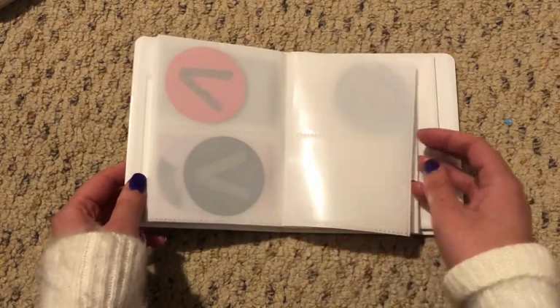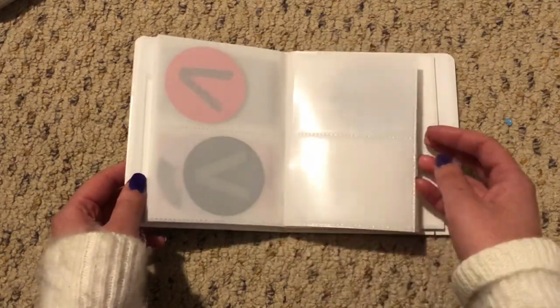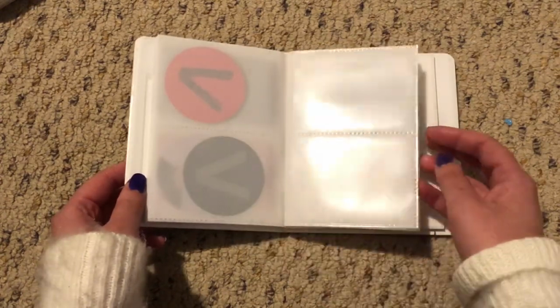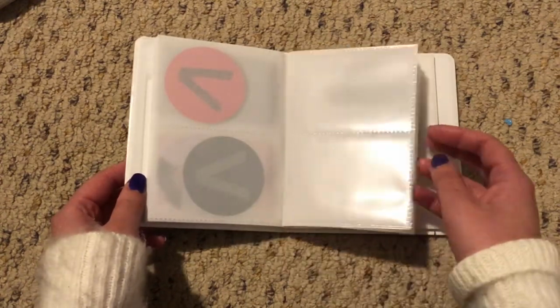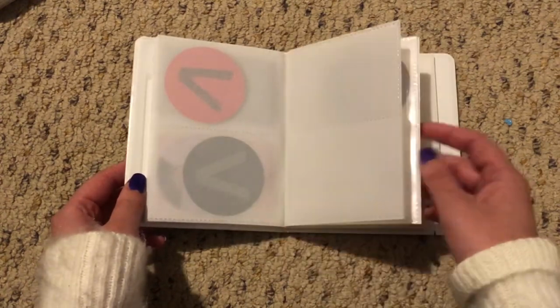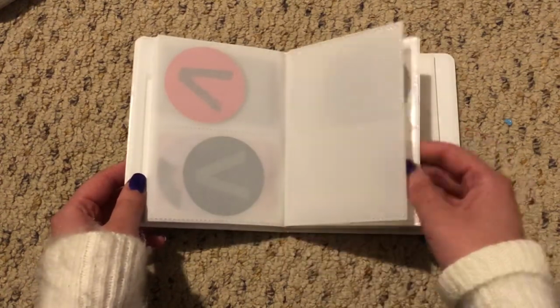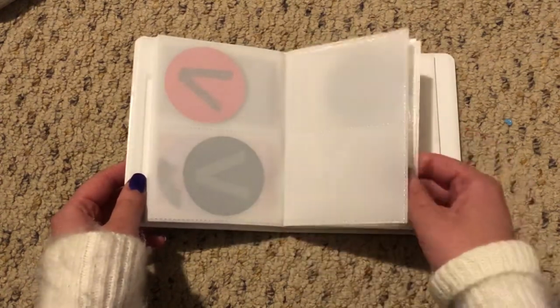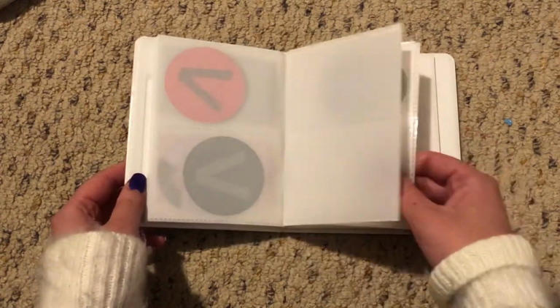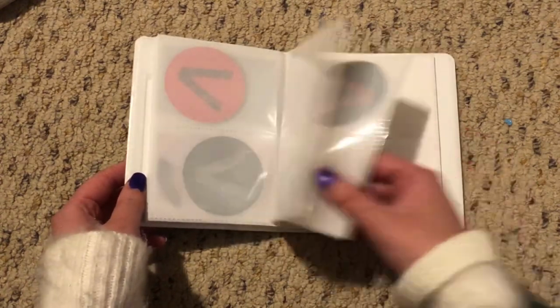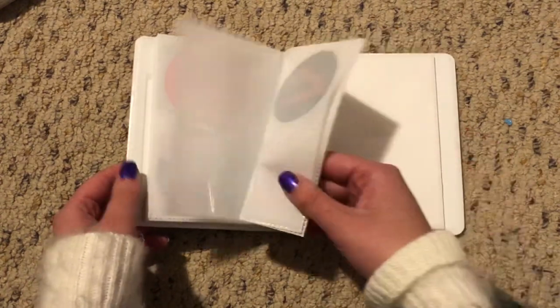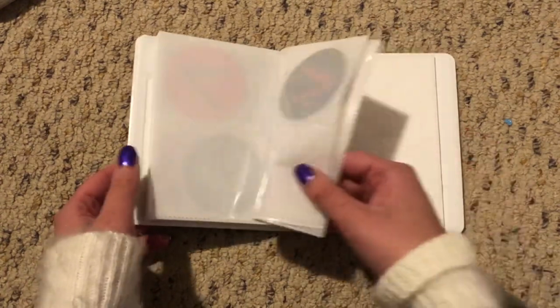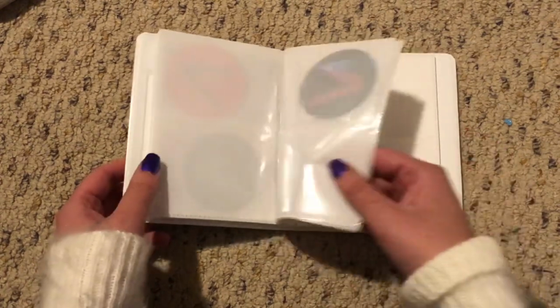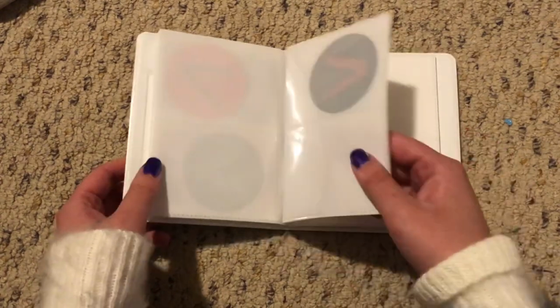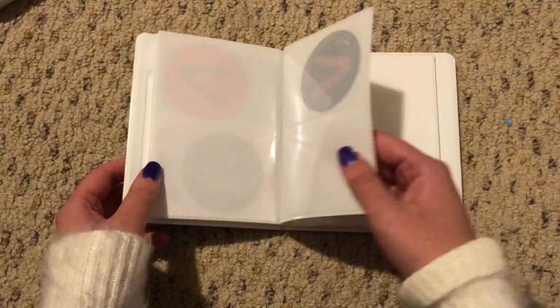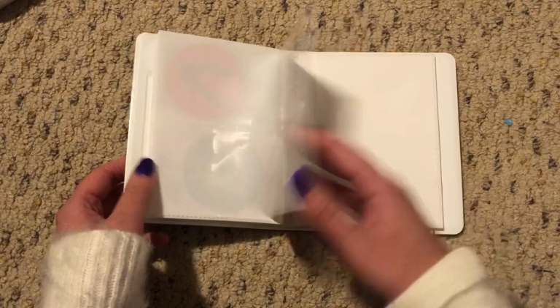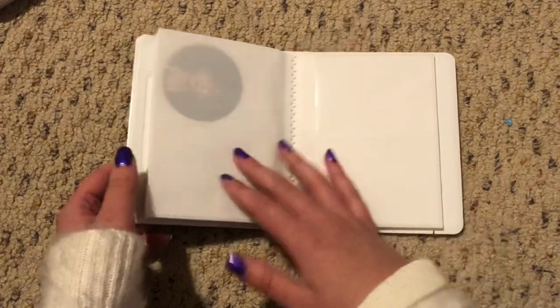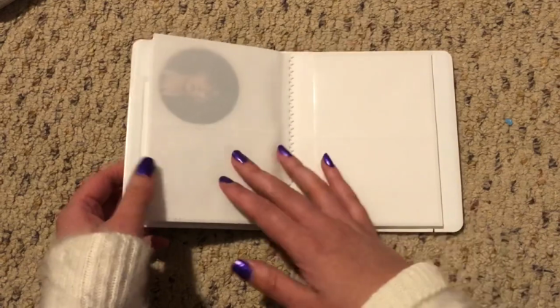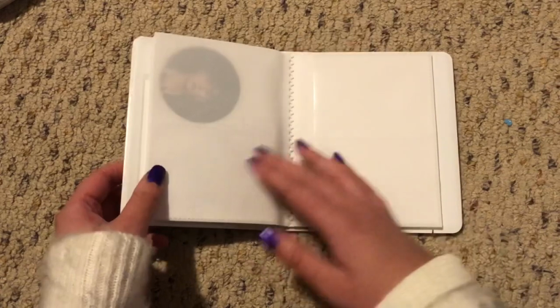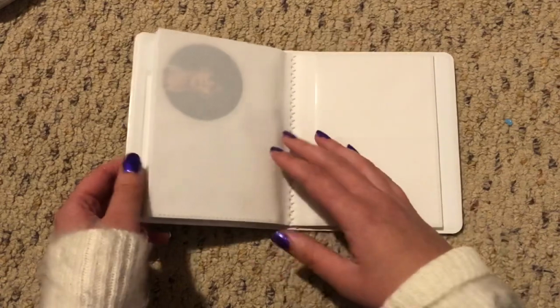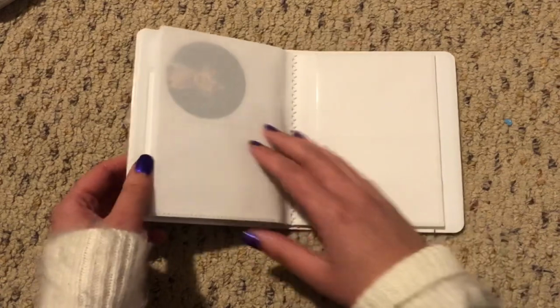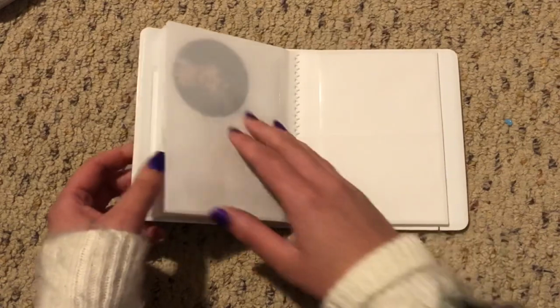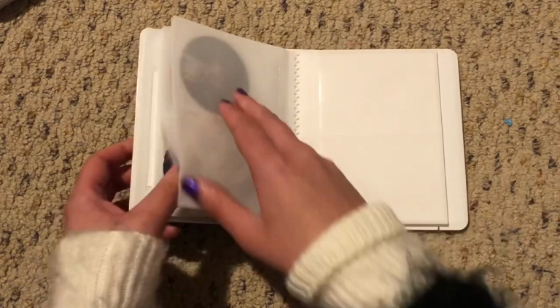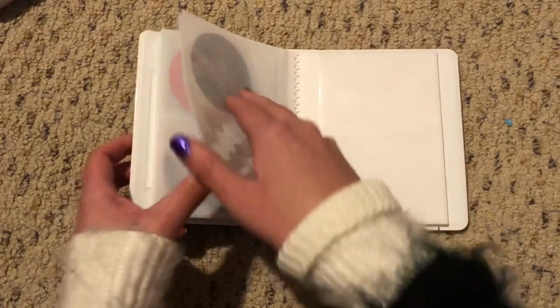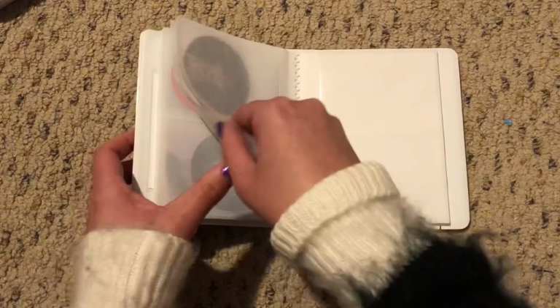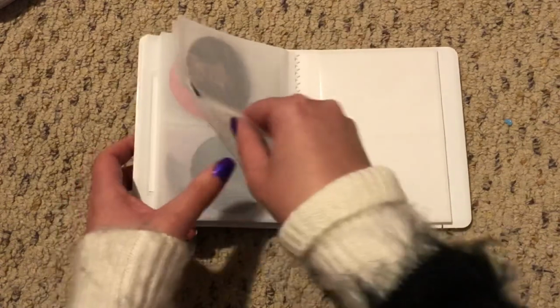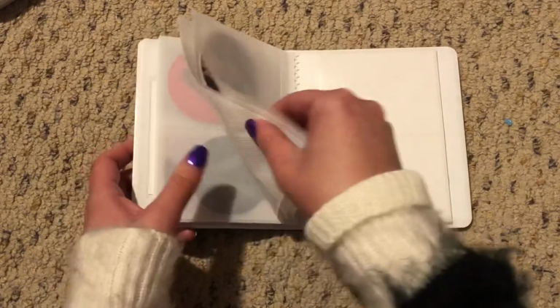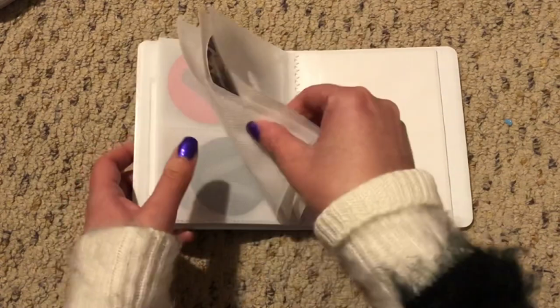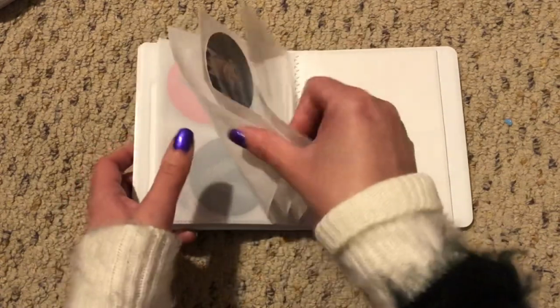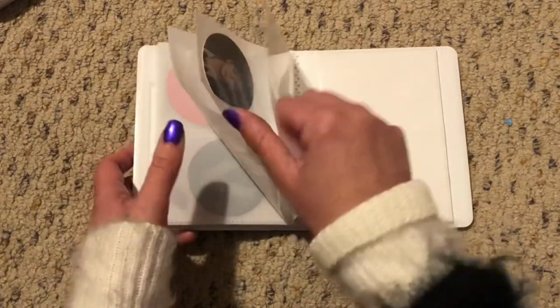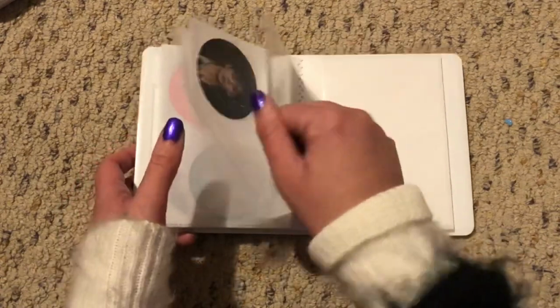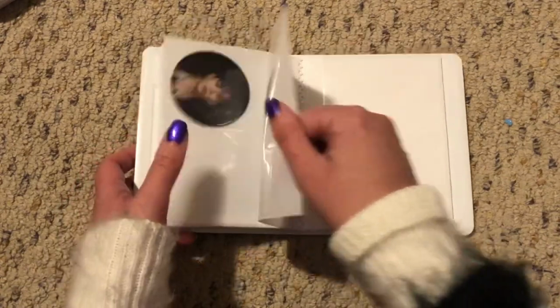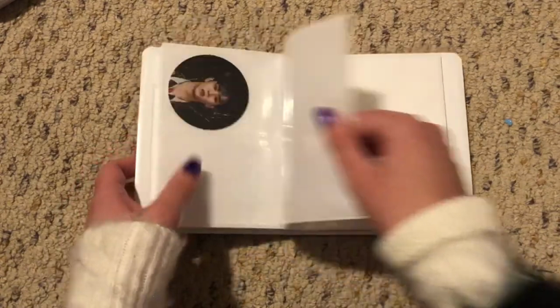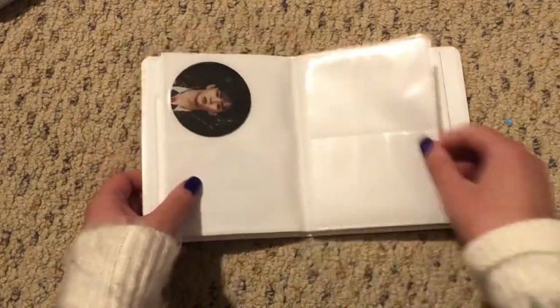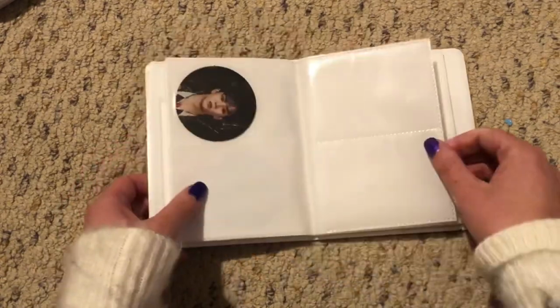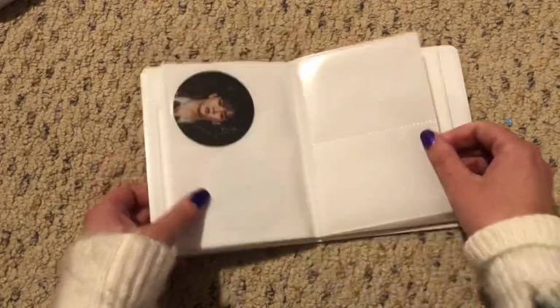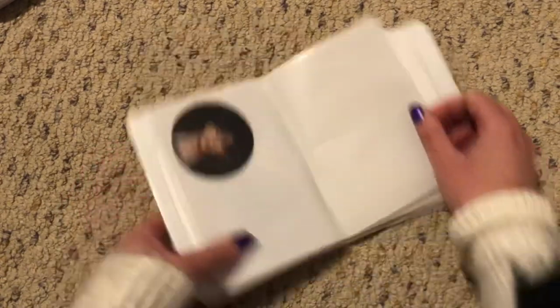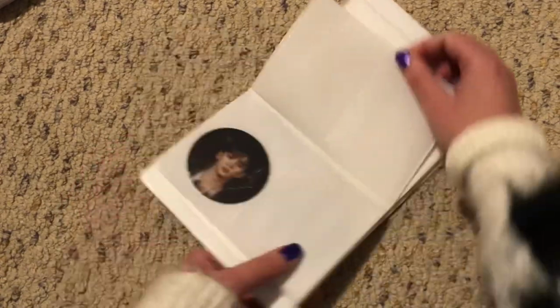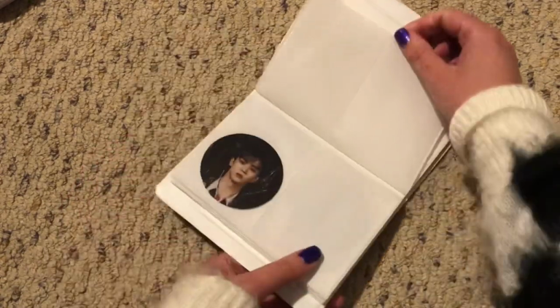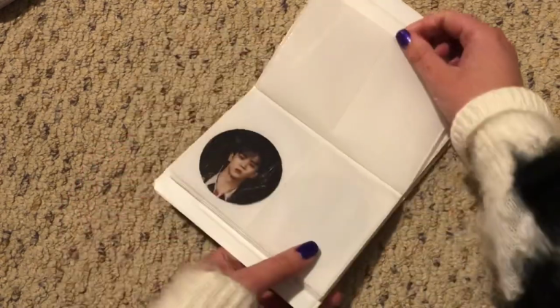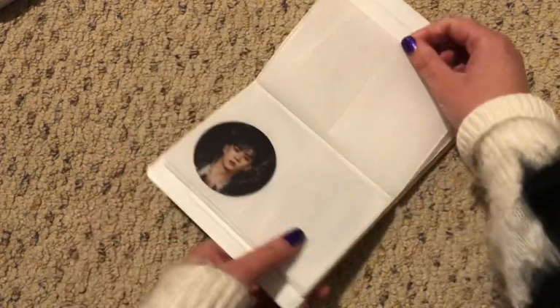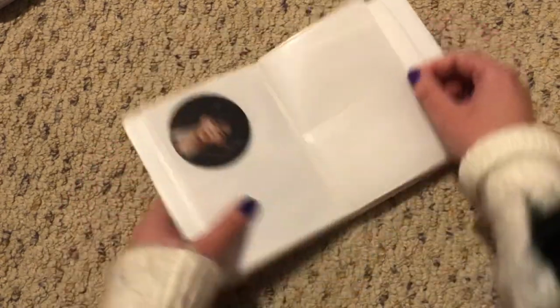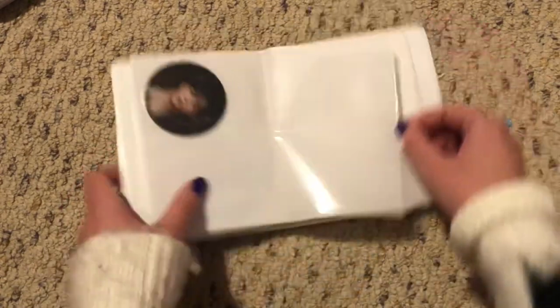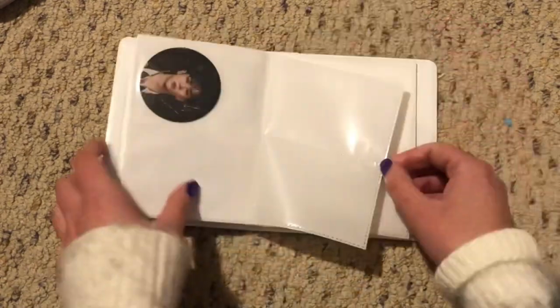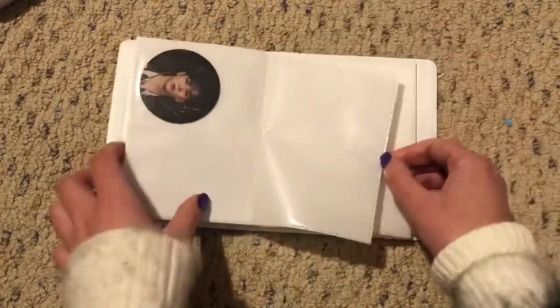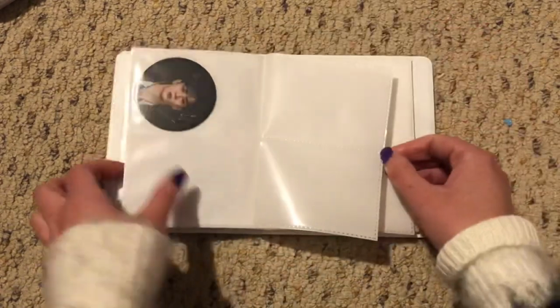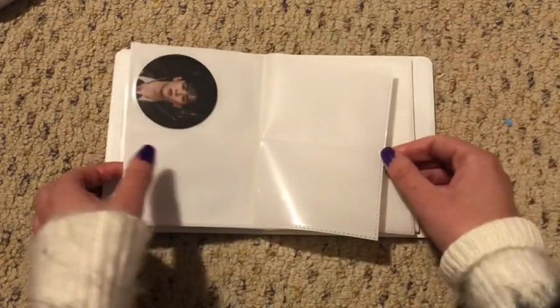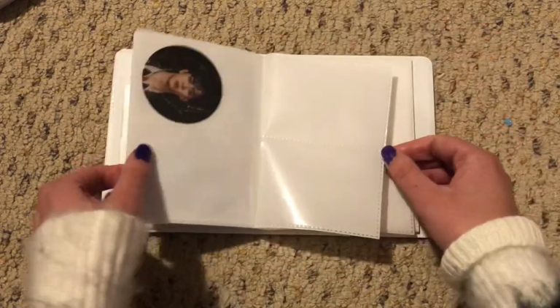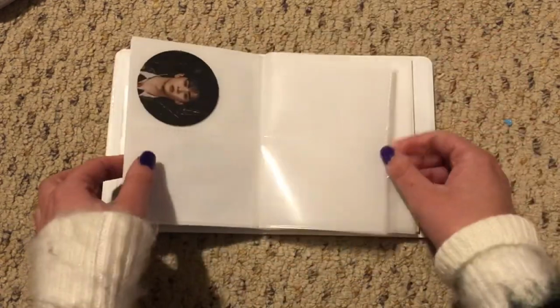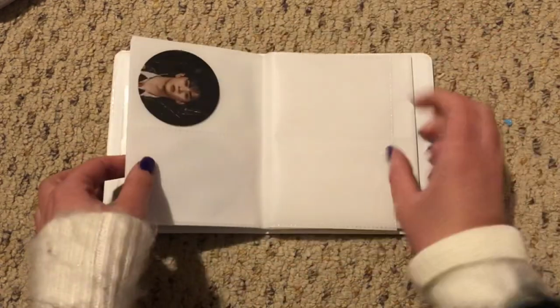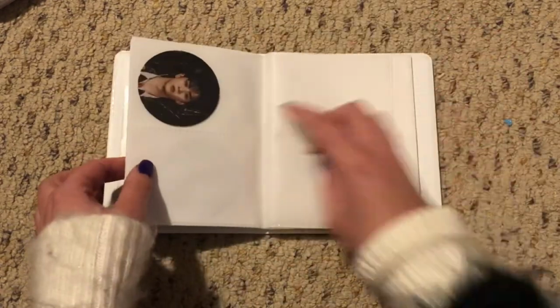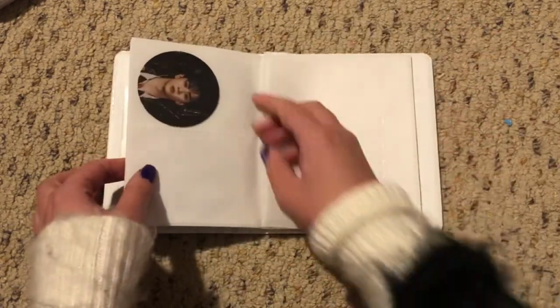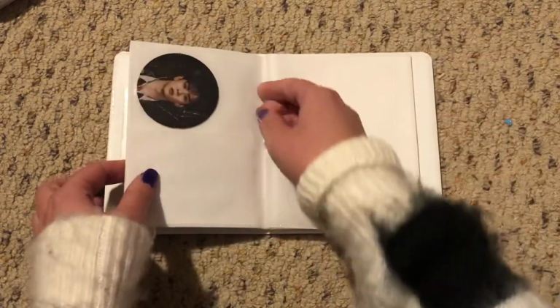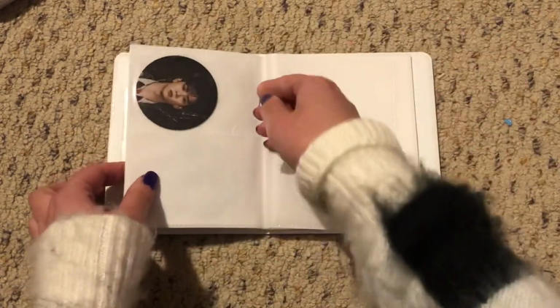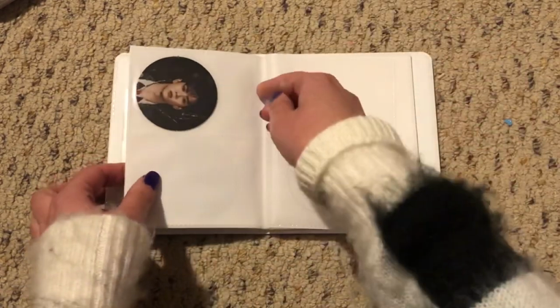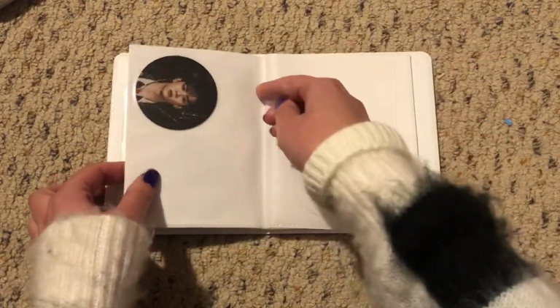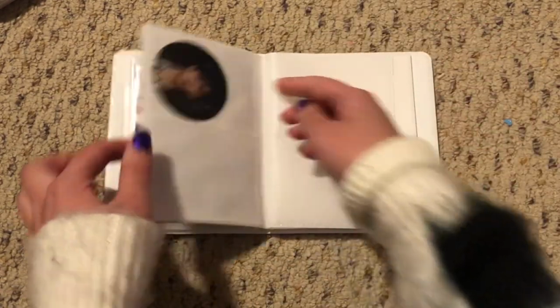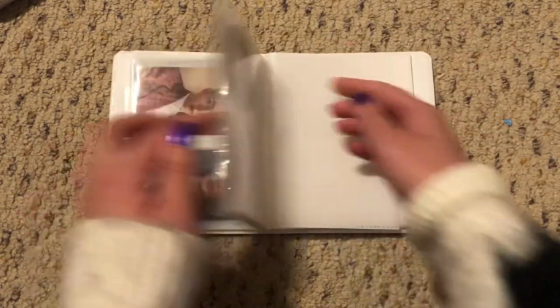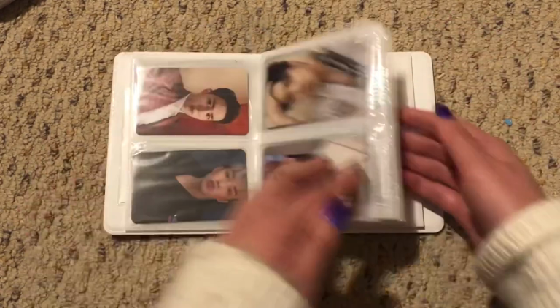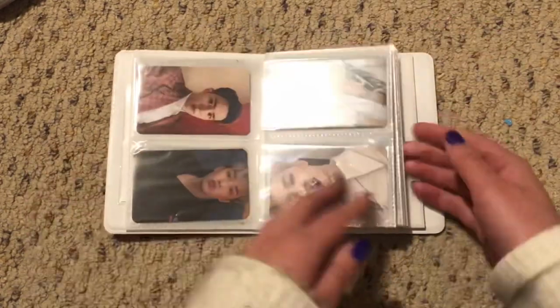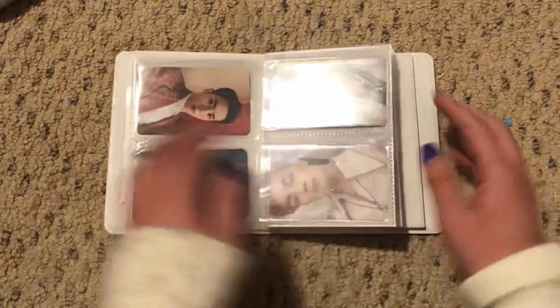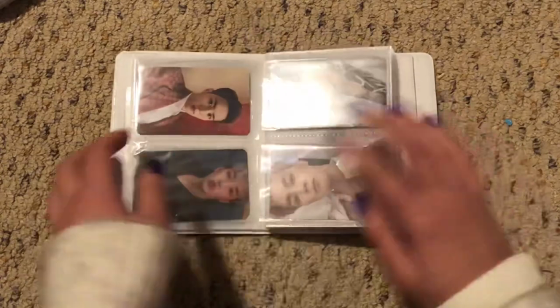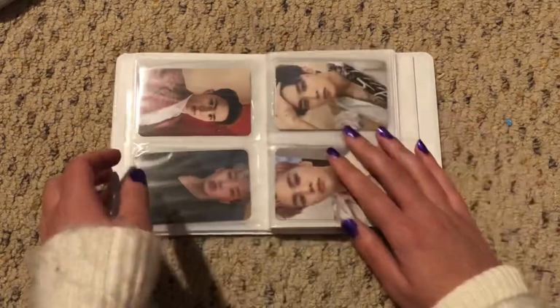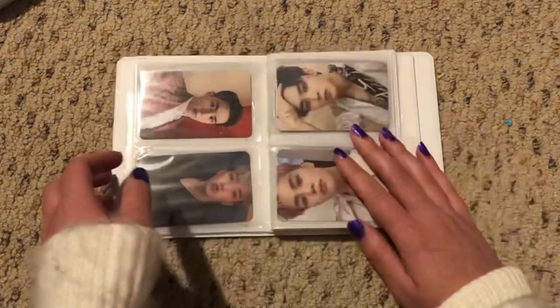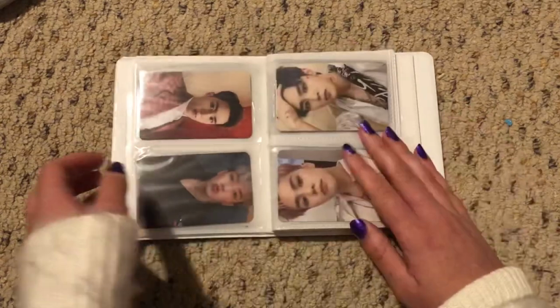I literally skipped two pages. I should probably move that — I will do that later.